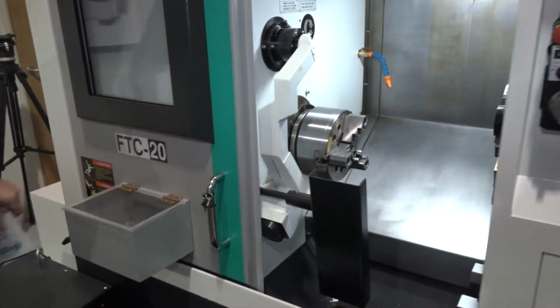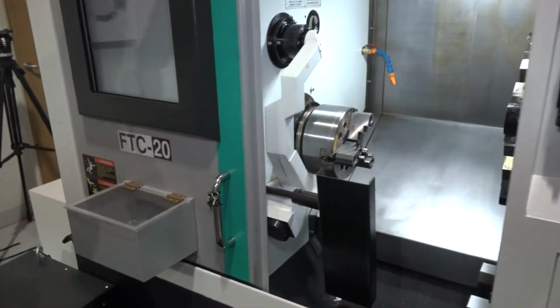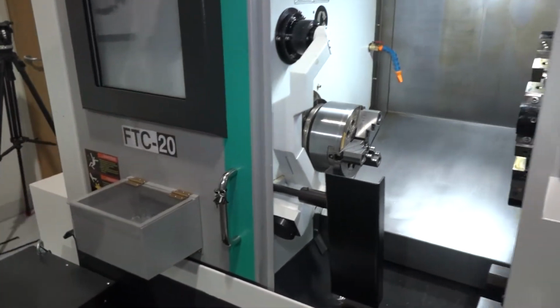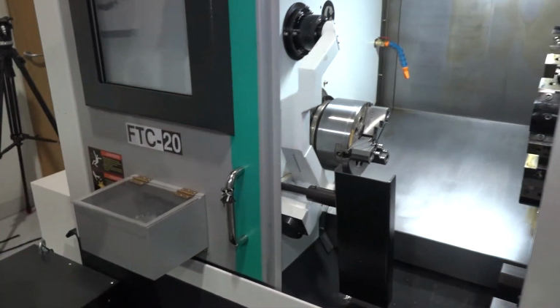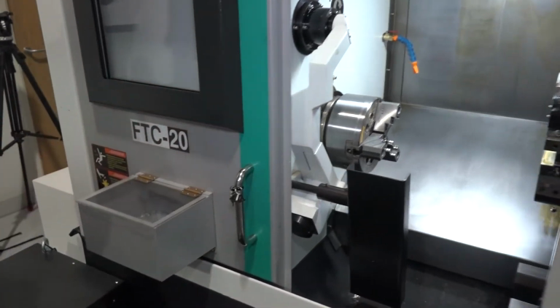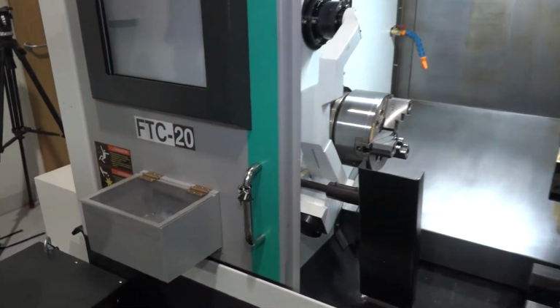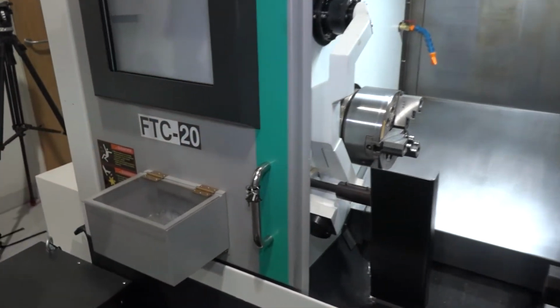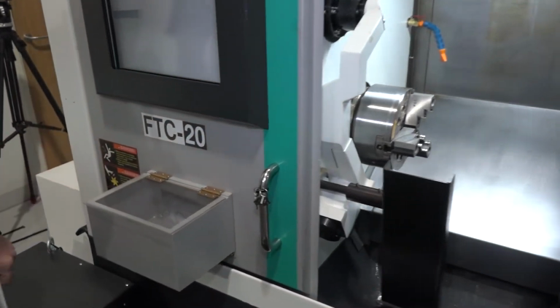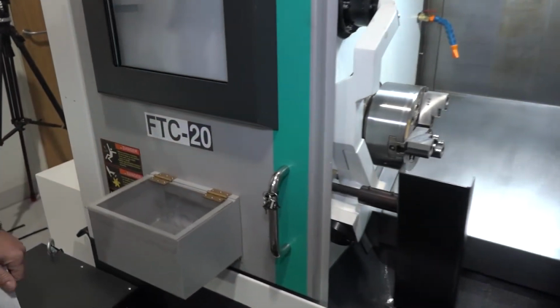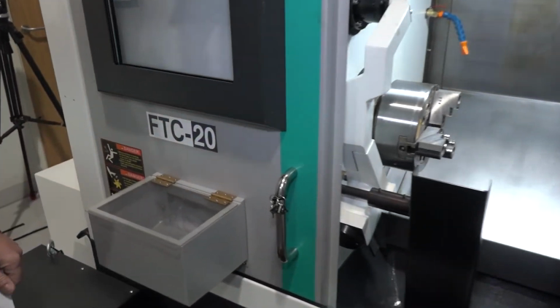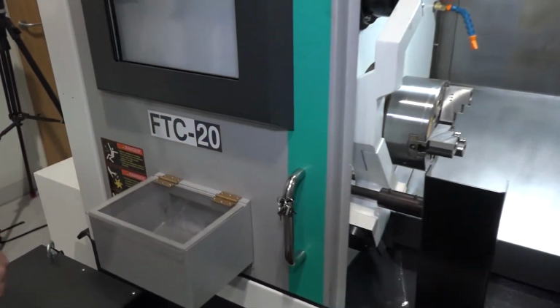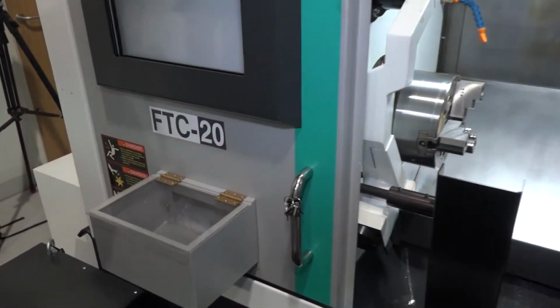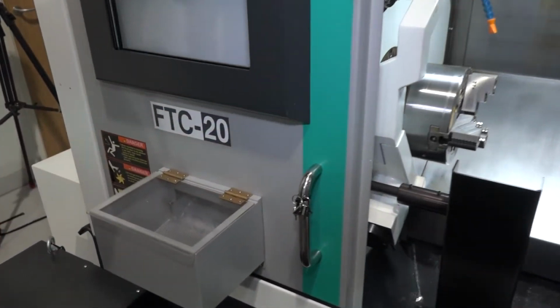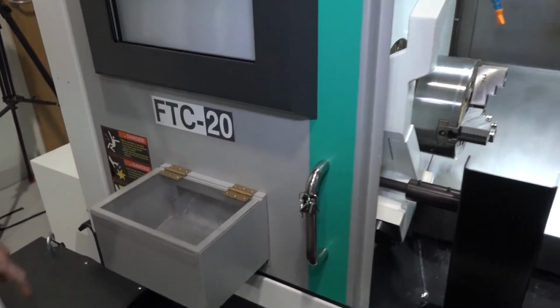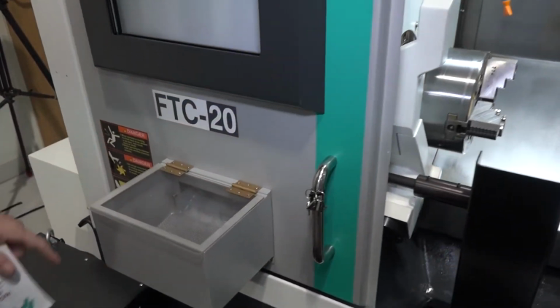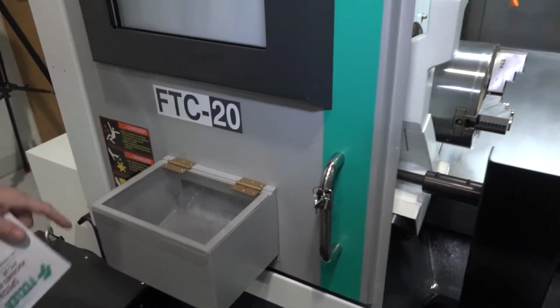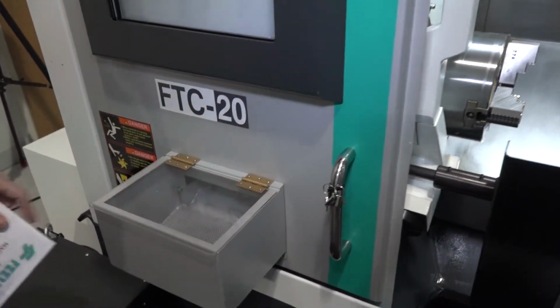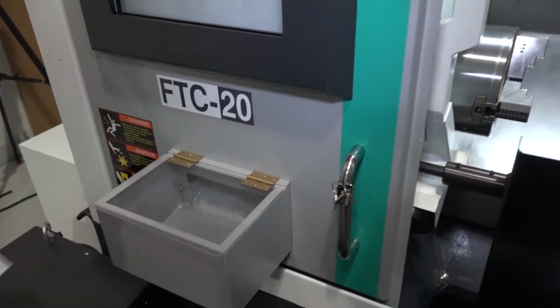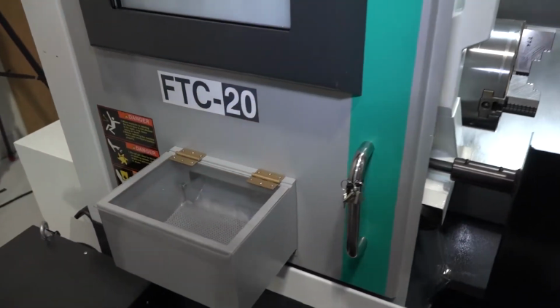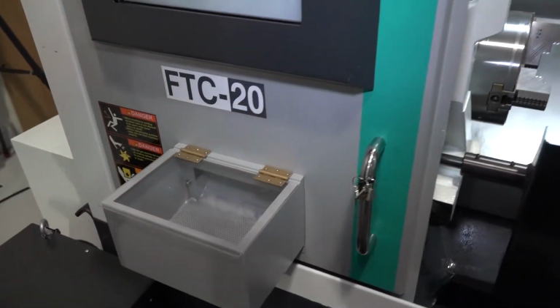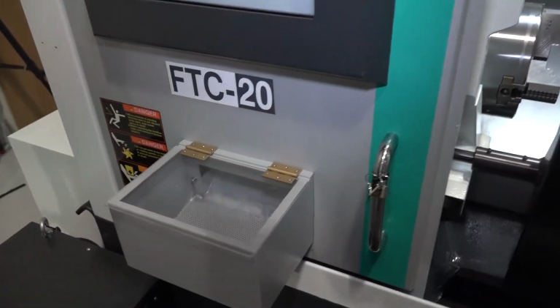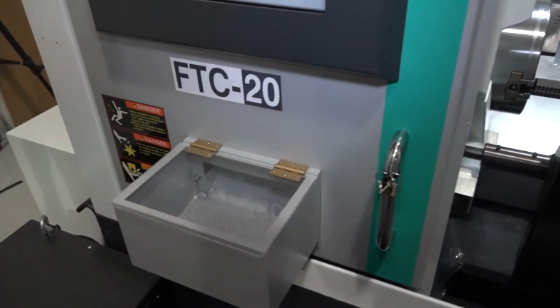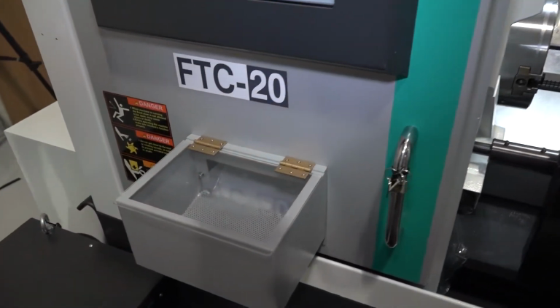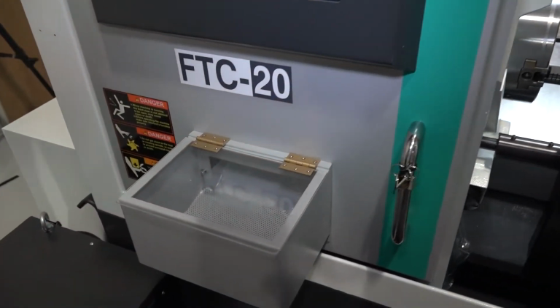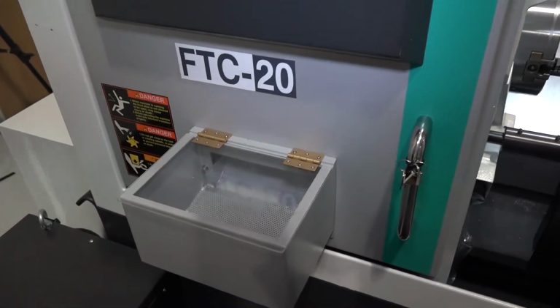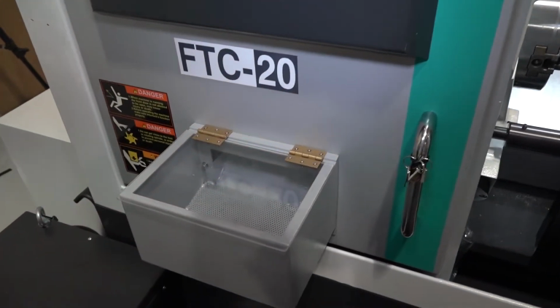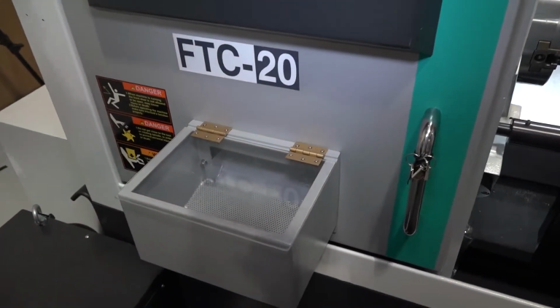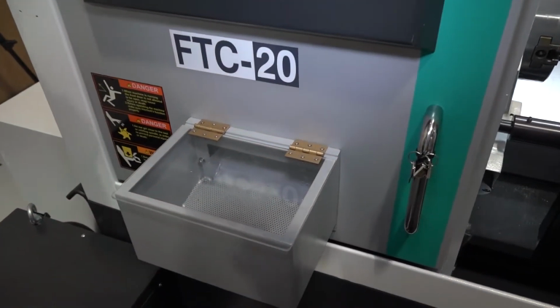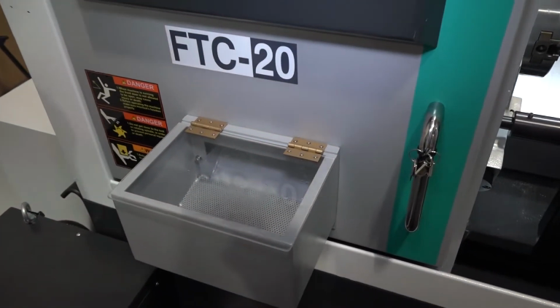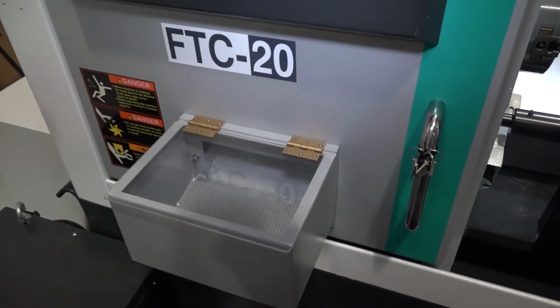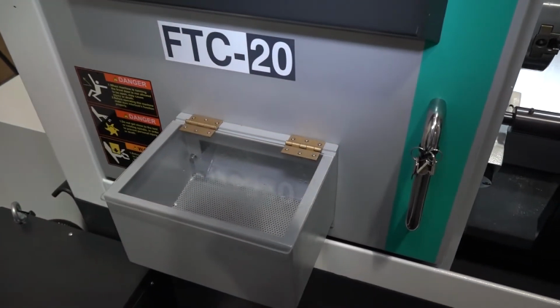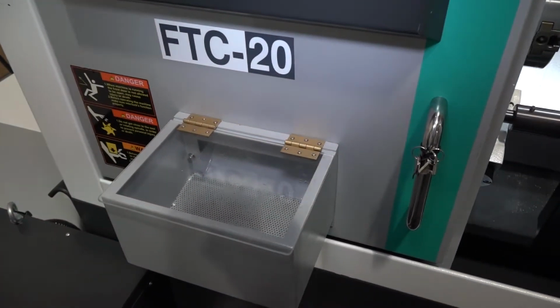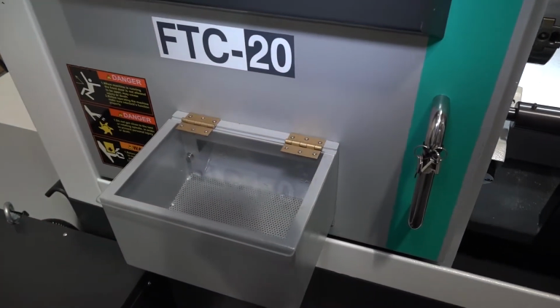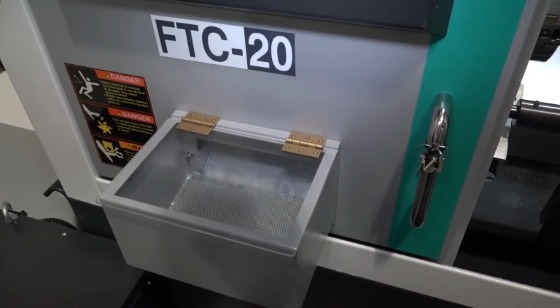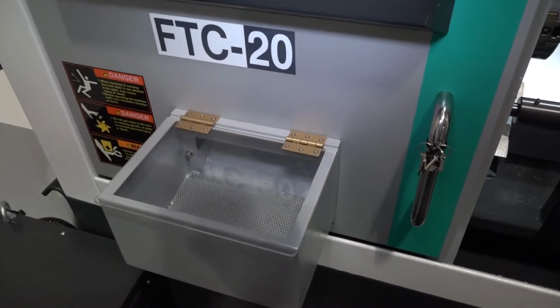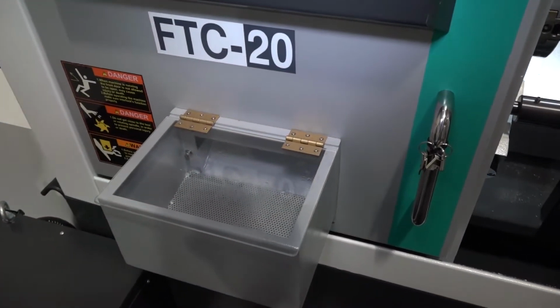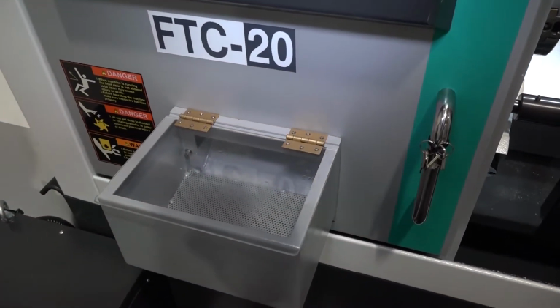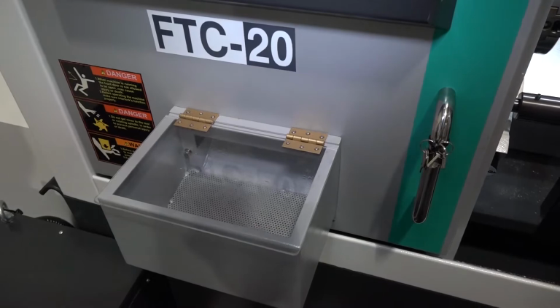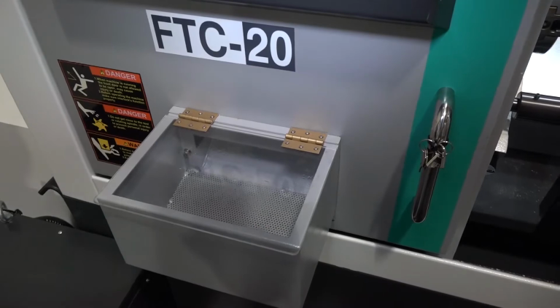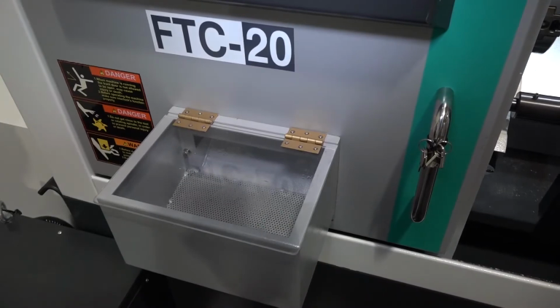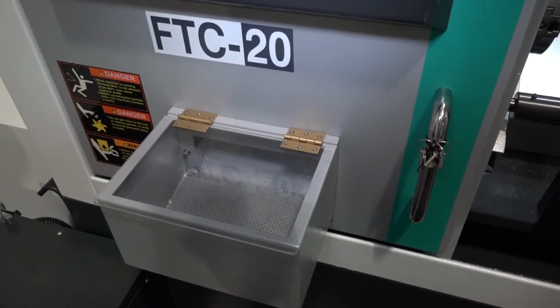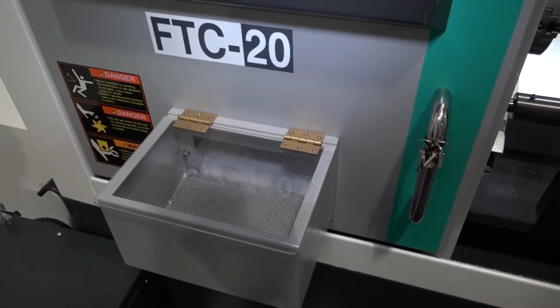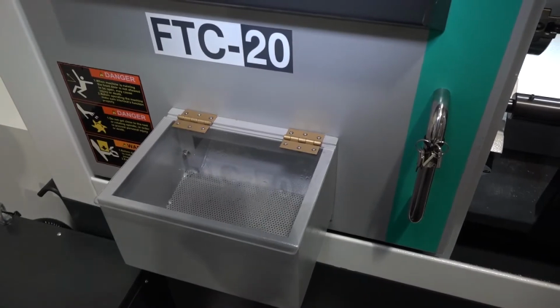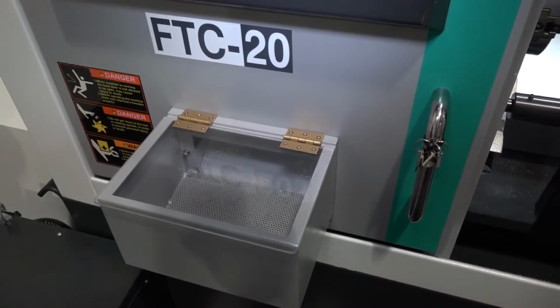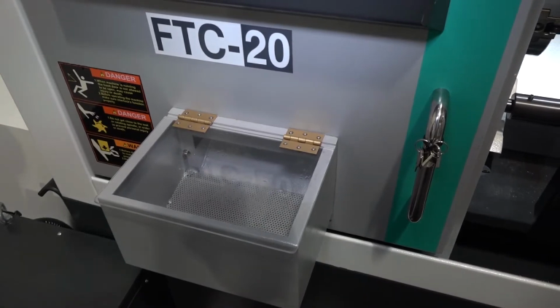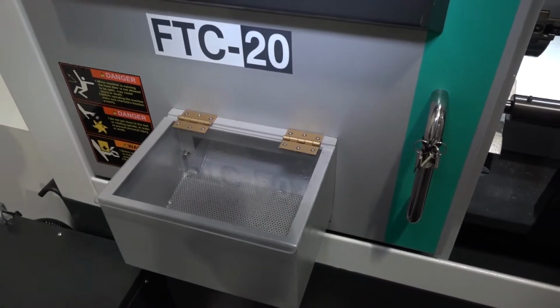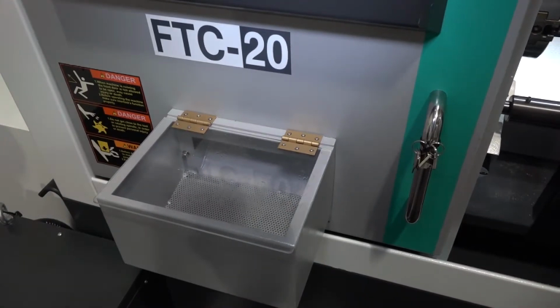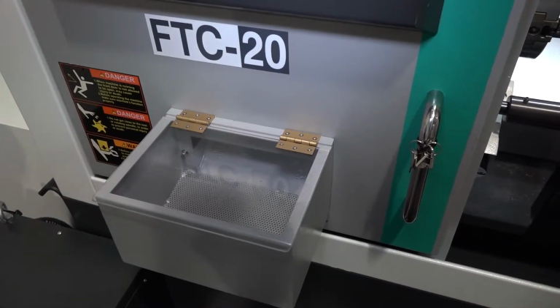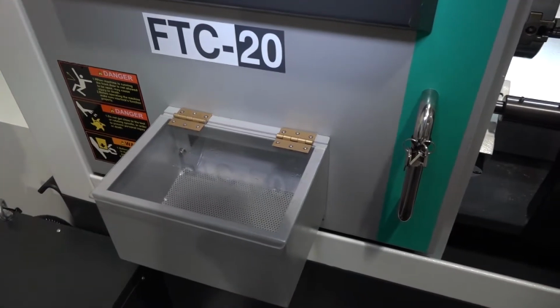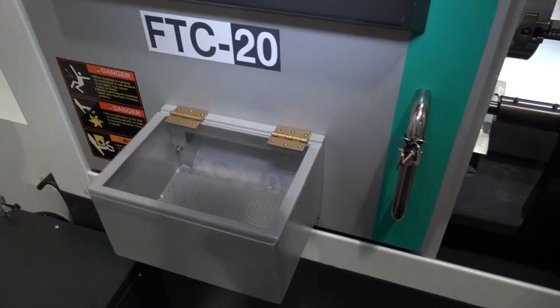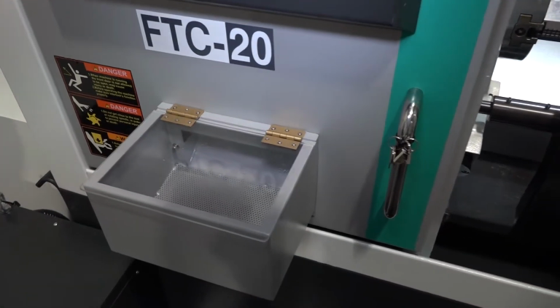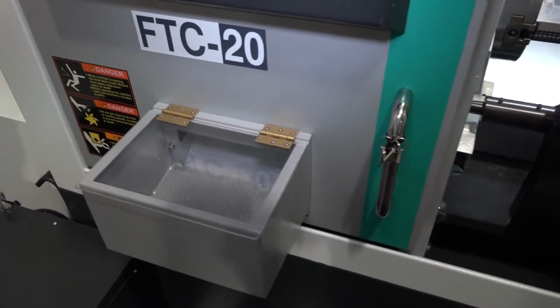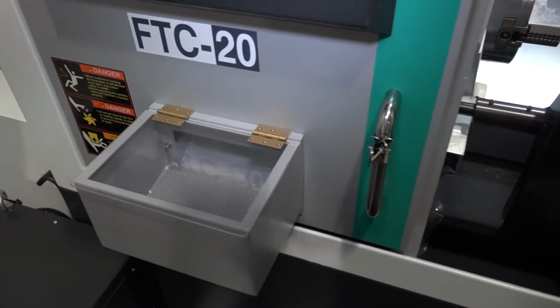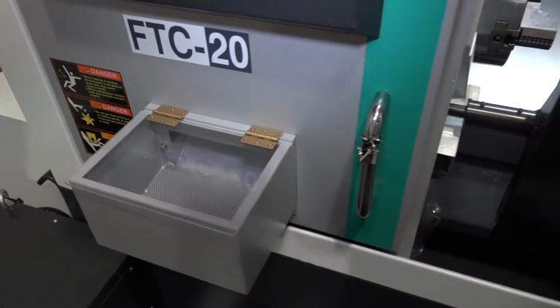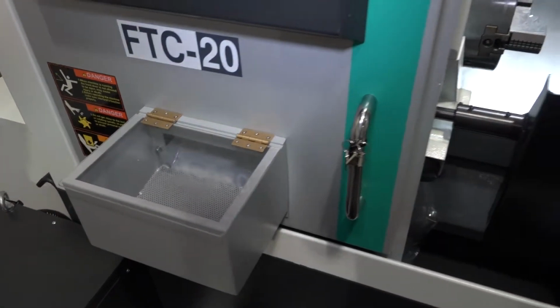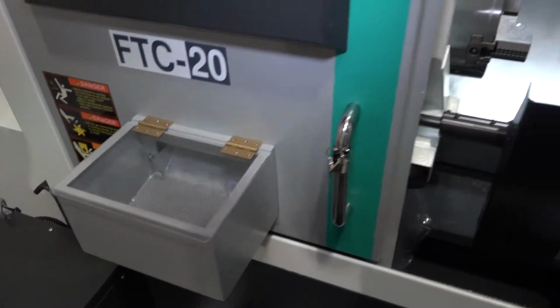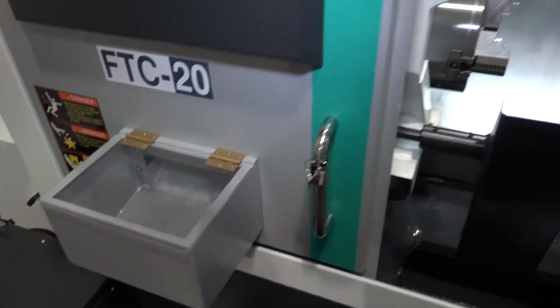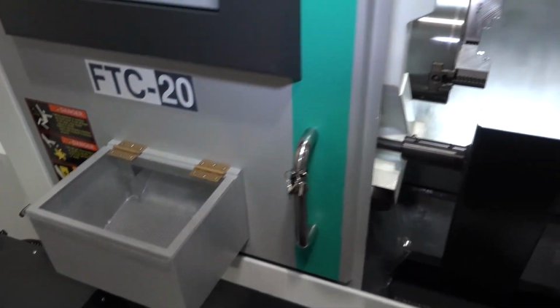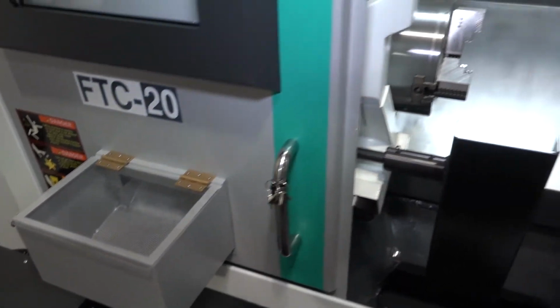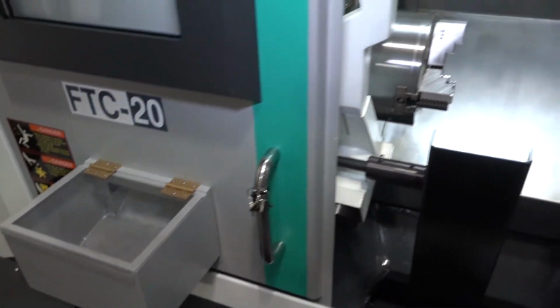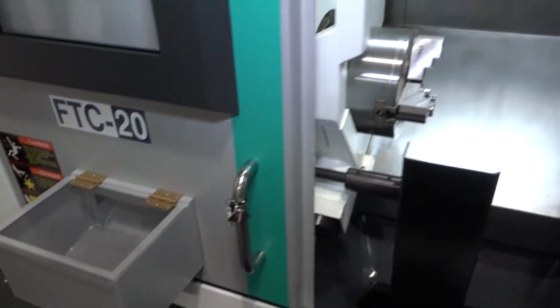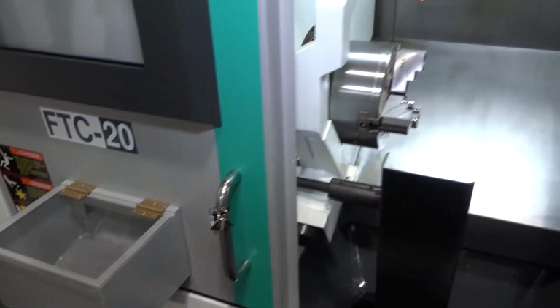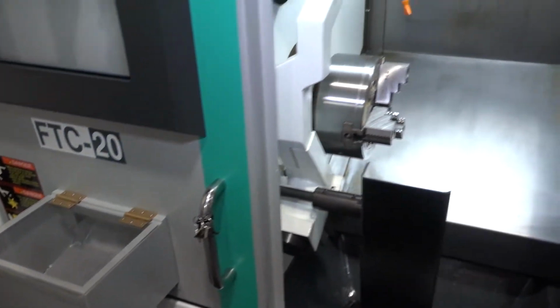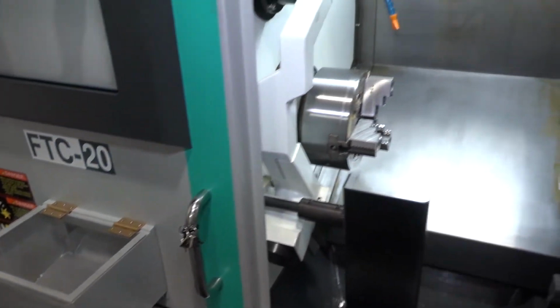It is a two-axis machine, but if you were looking to do production runs you could do that with this machine because you could add a bar feed to it.